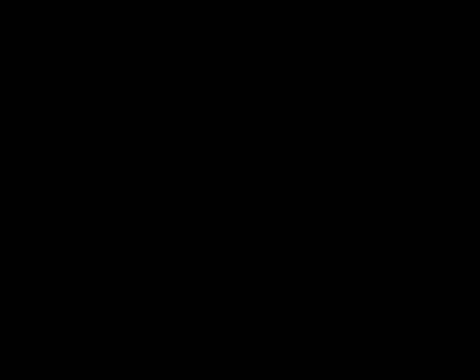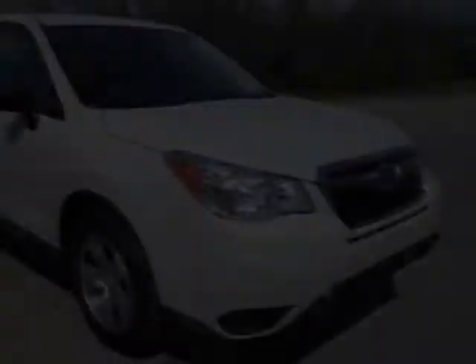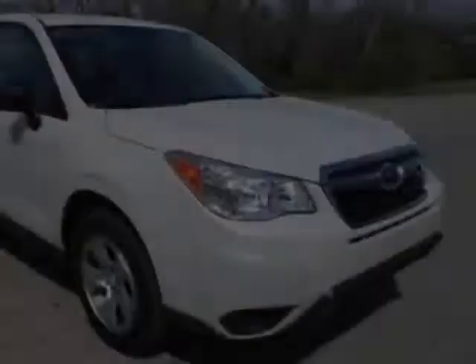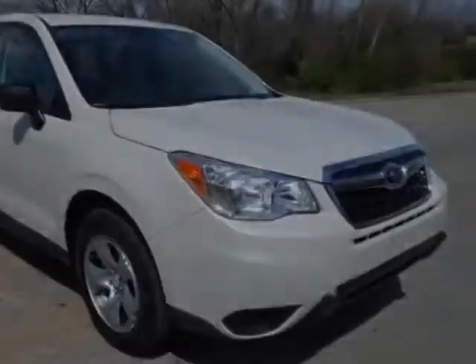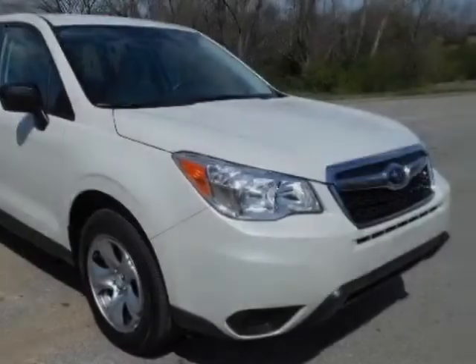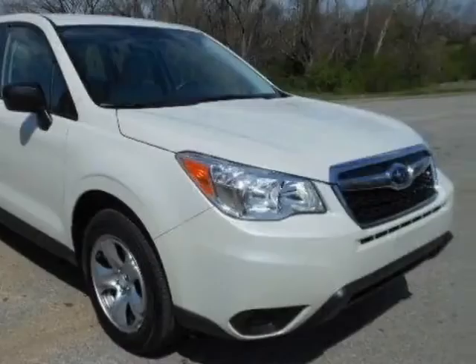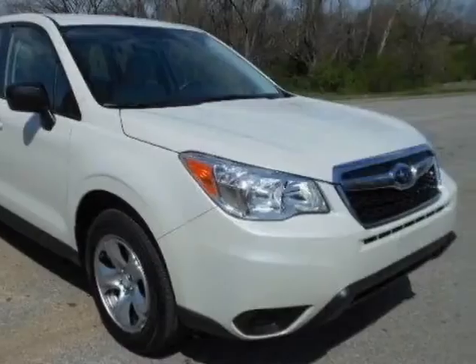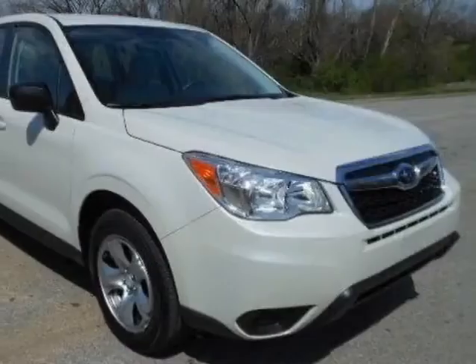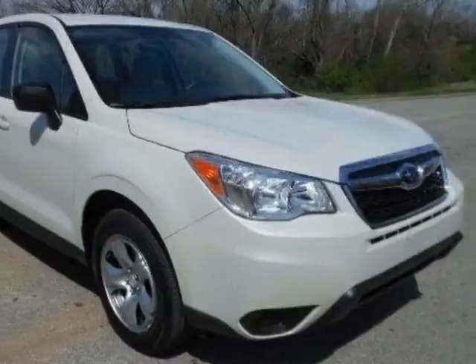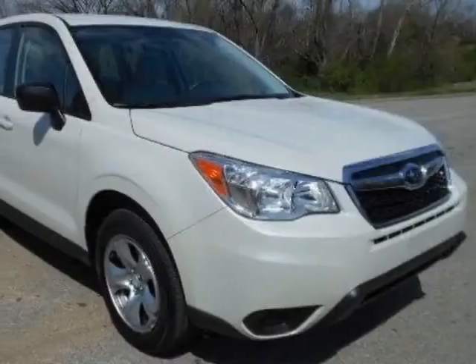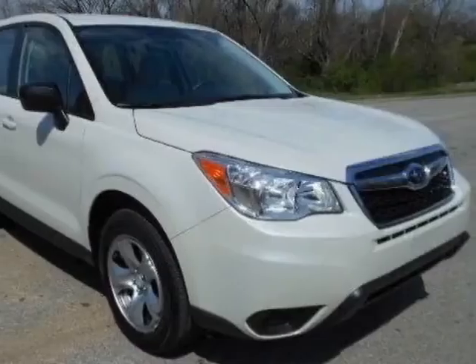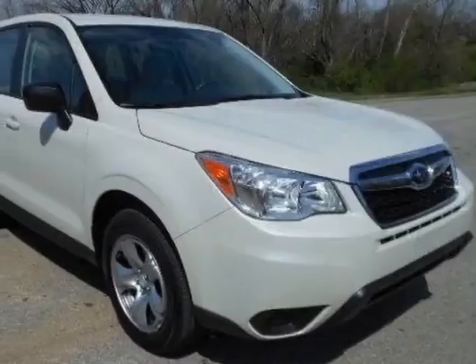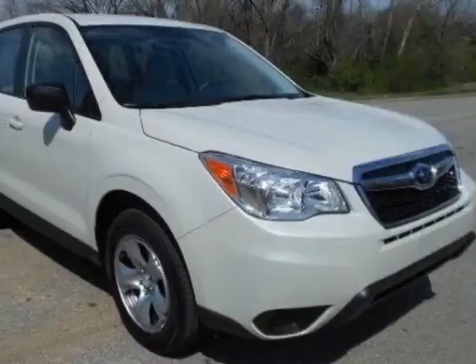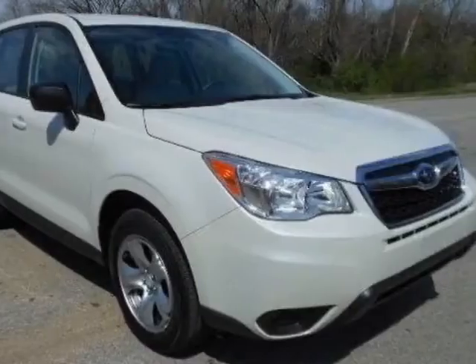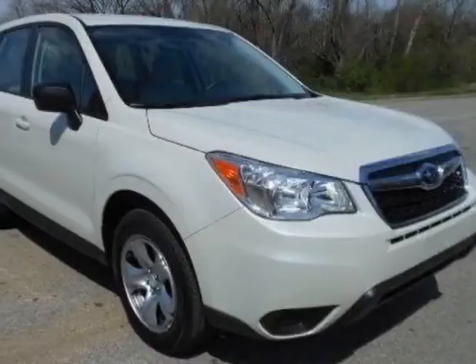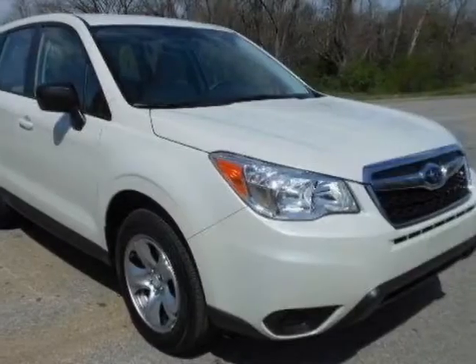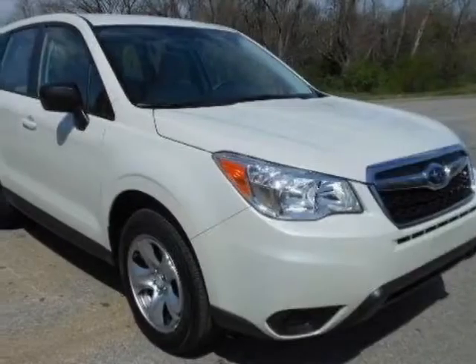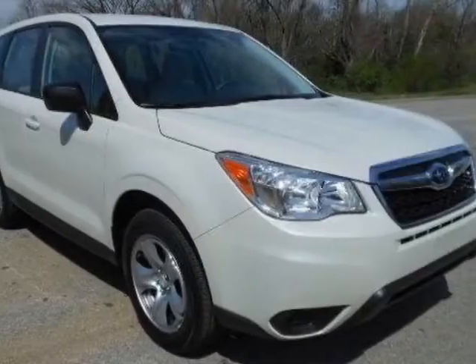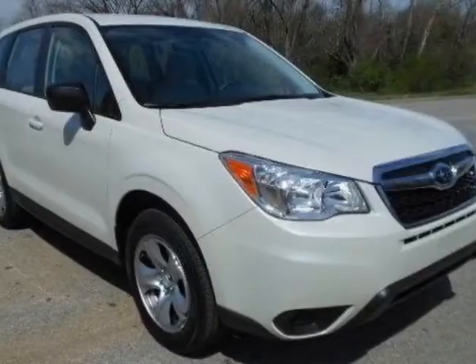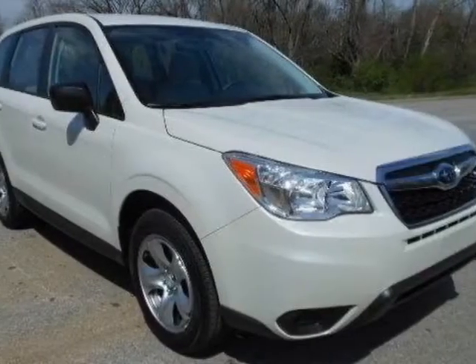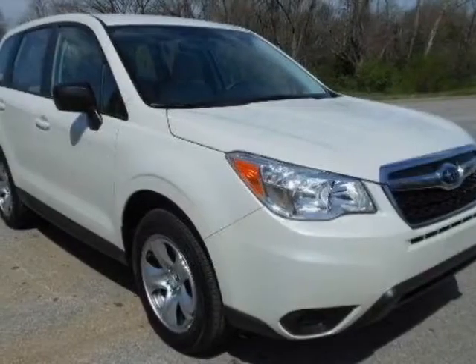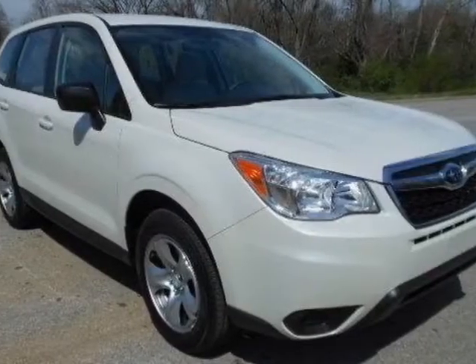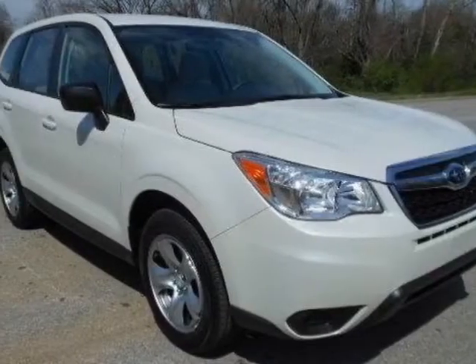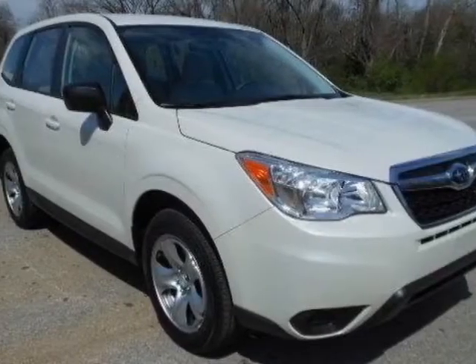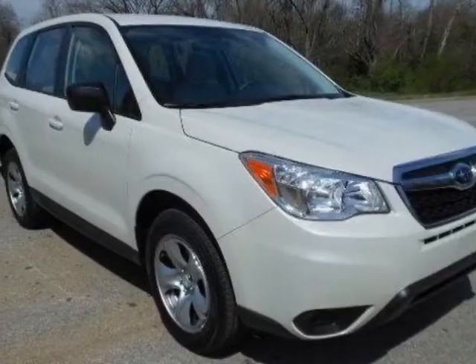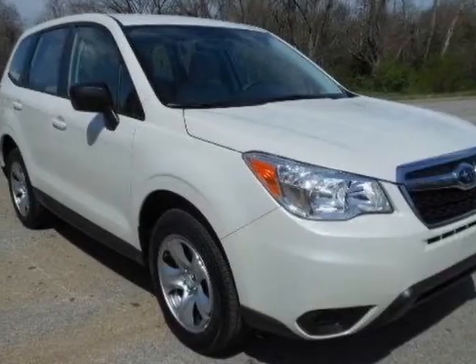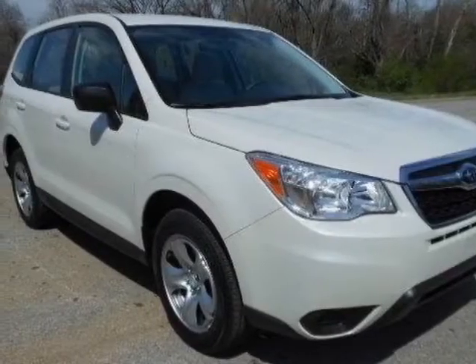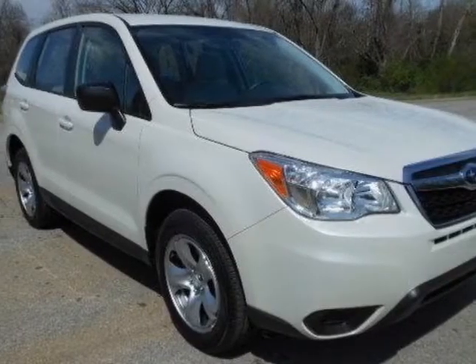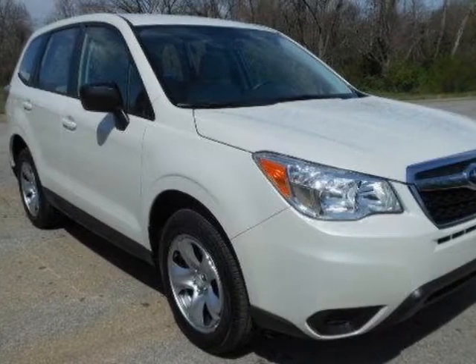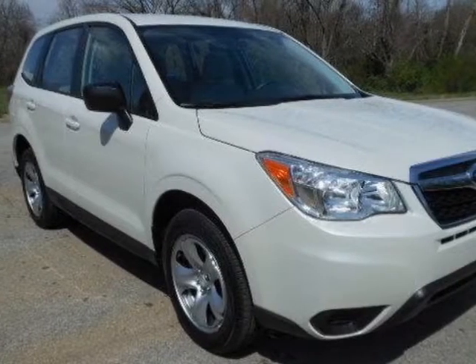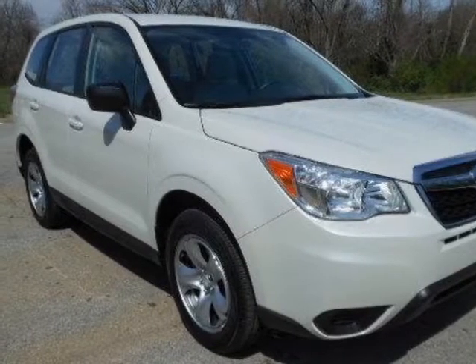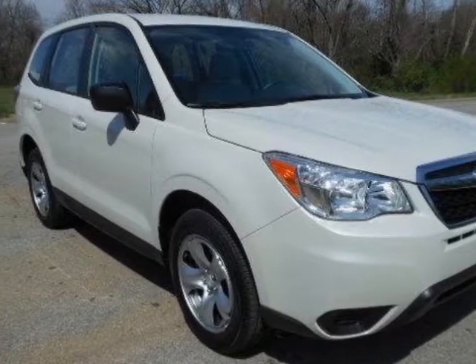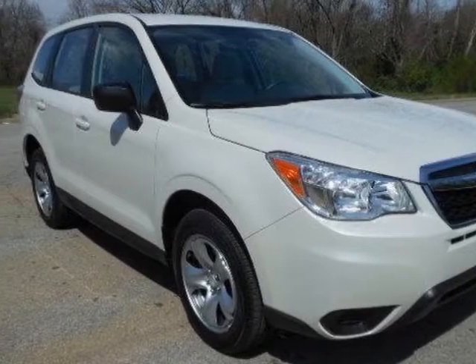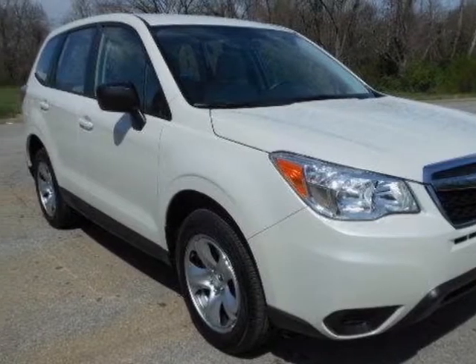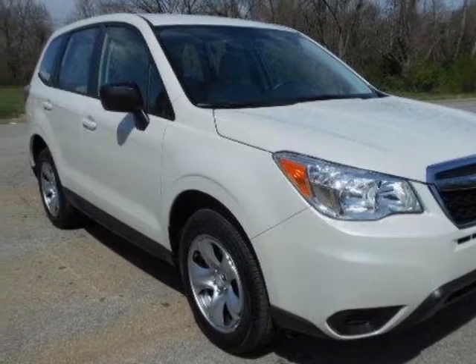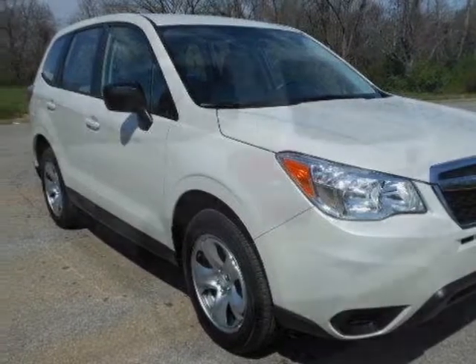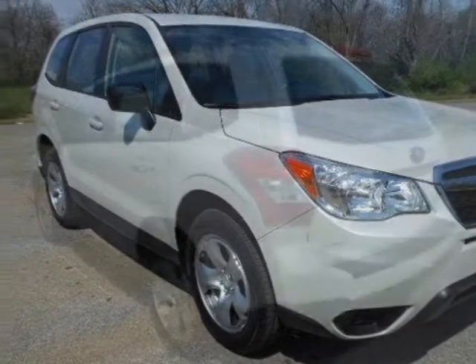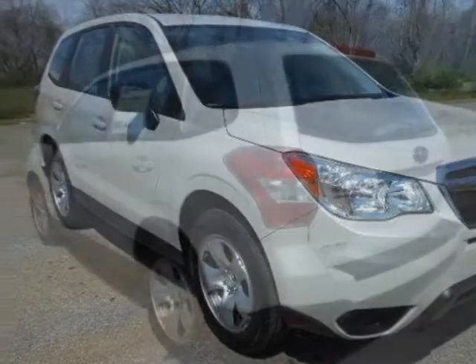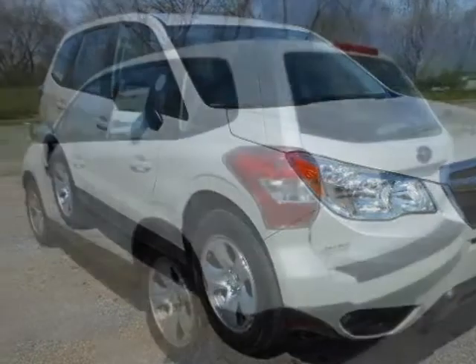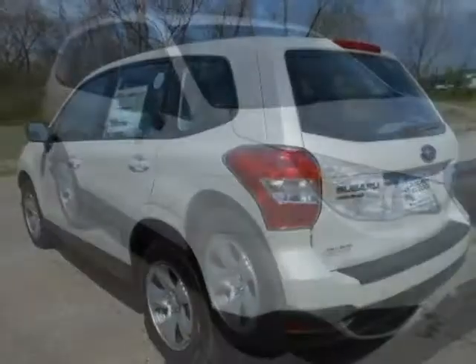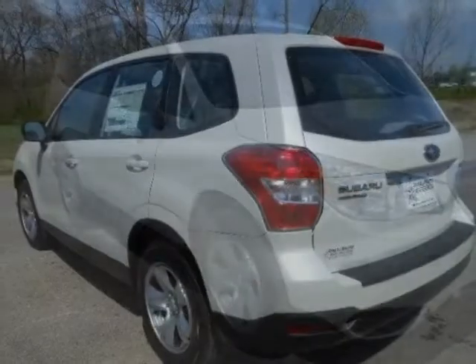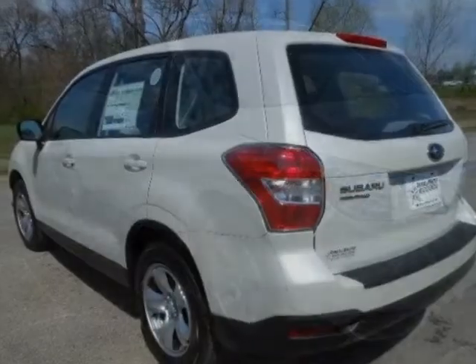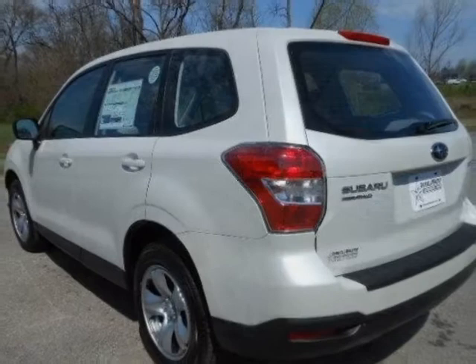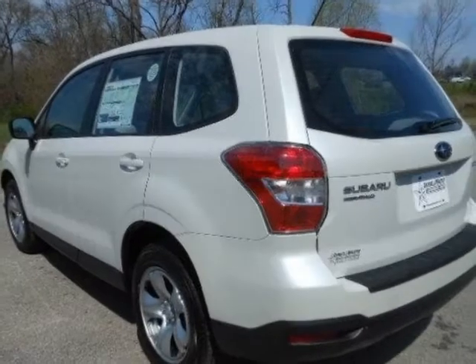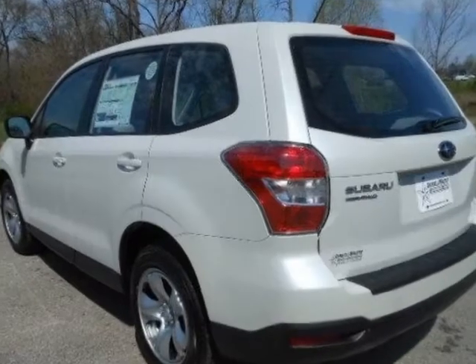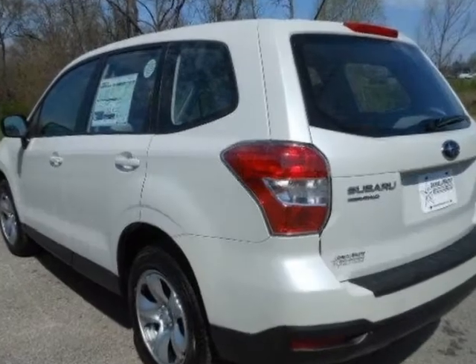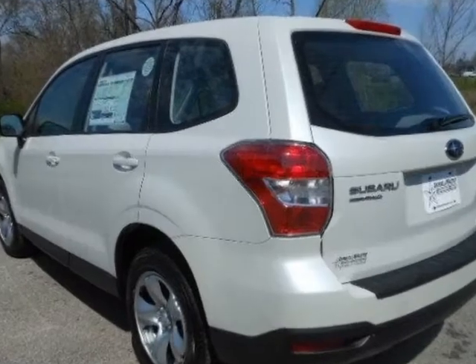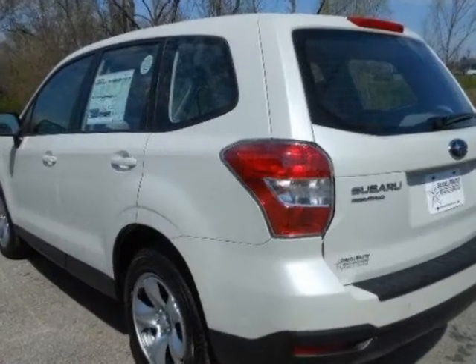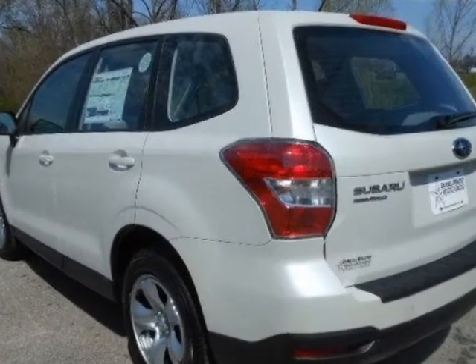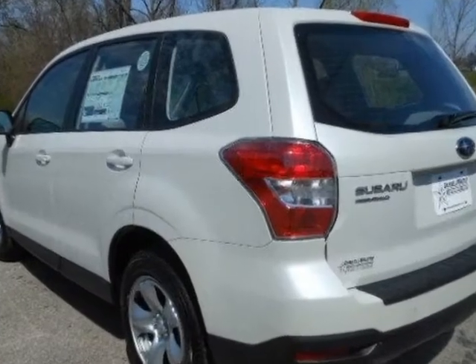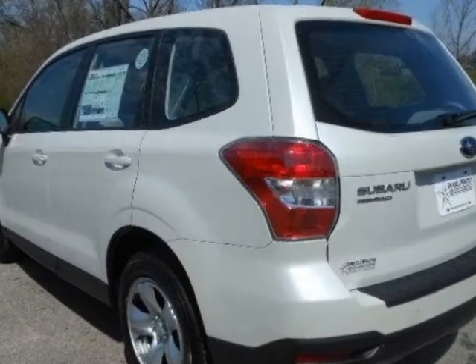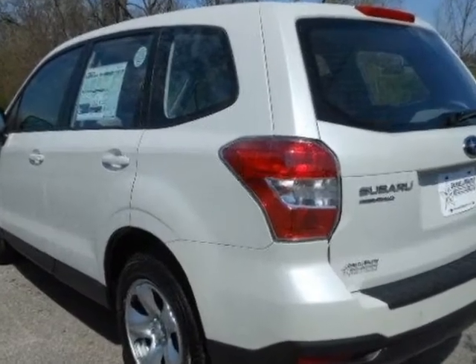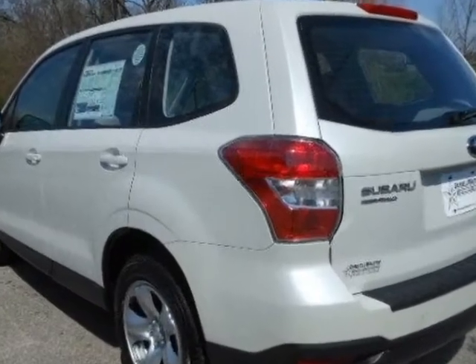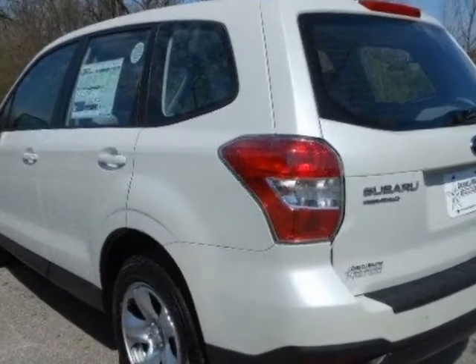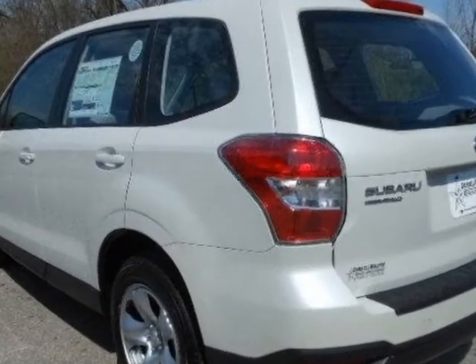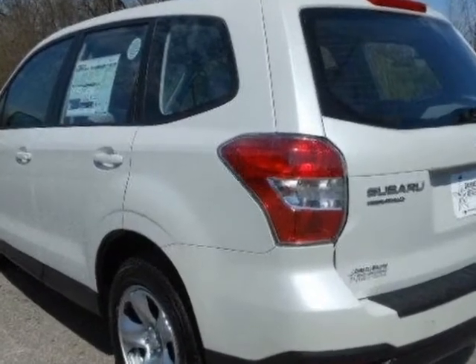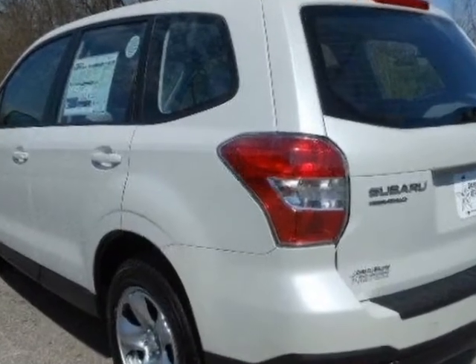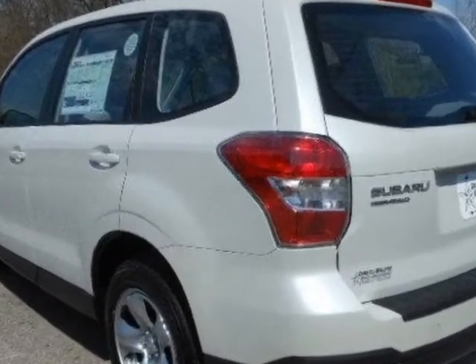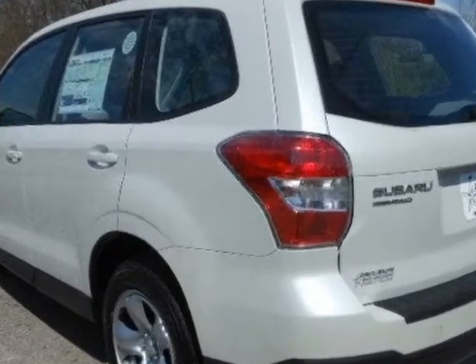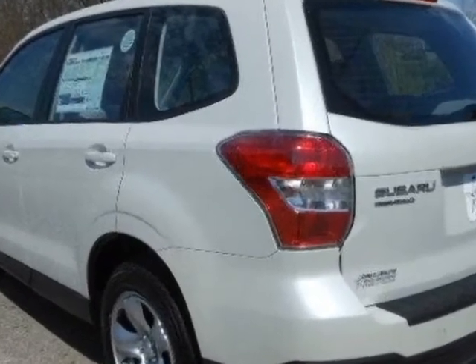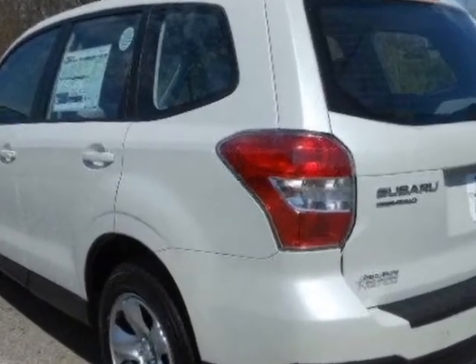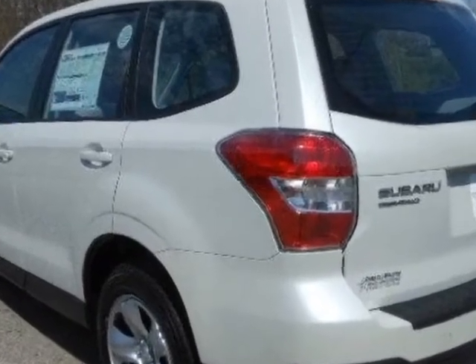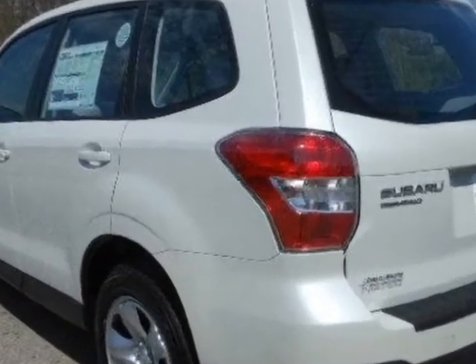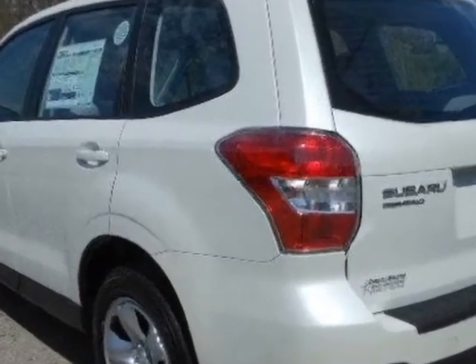Come take a look at this new 2014 Subaru Forester. For your protection, this vehicle has a full factory warranty.